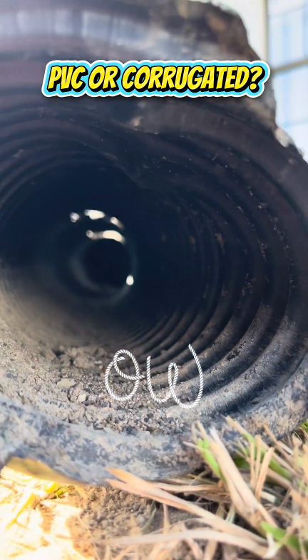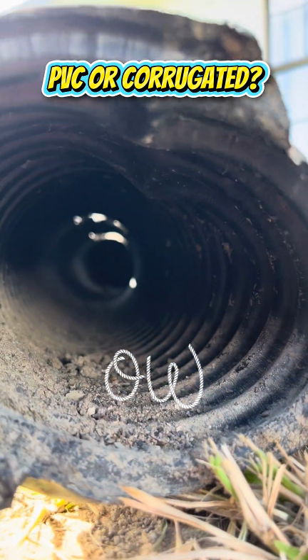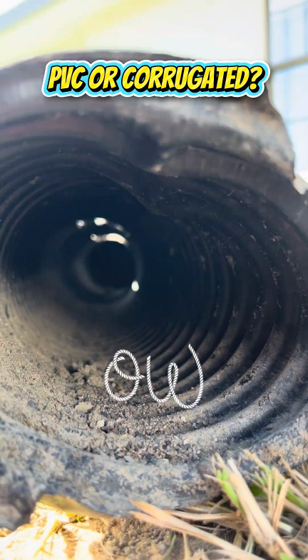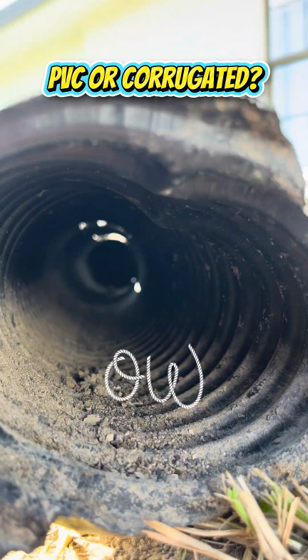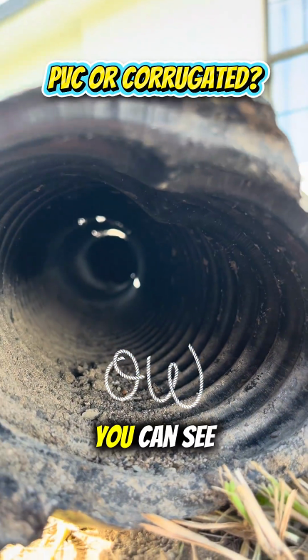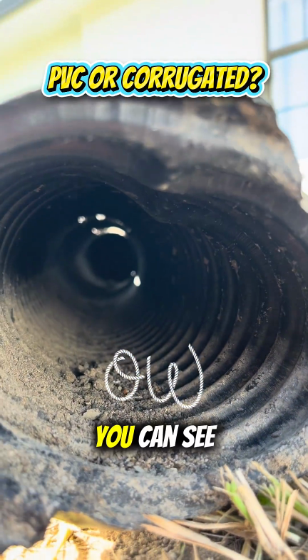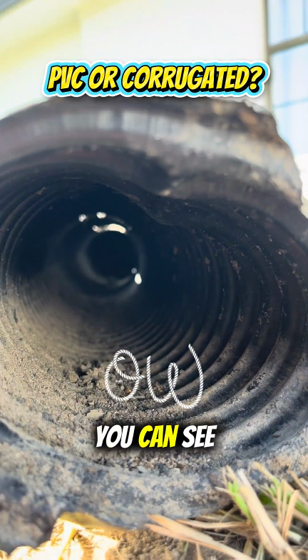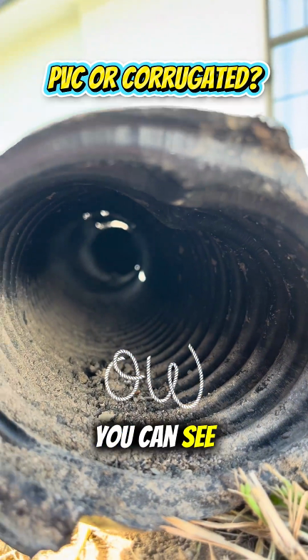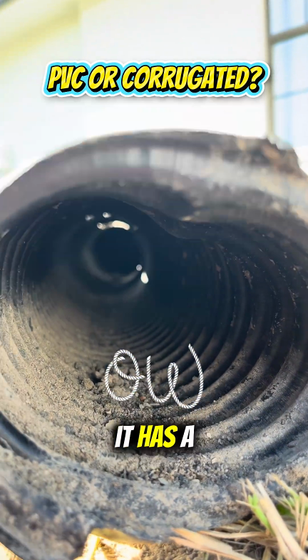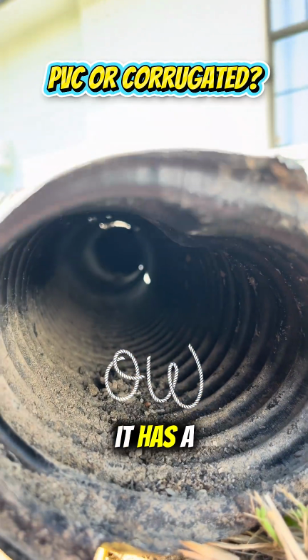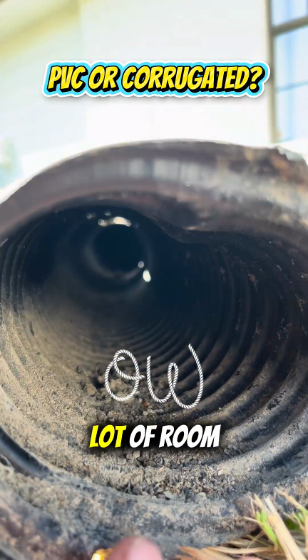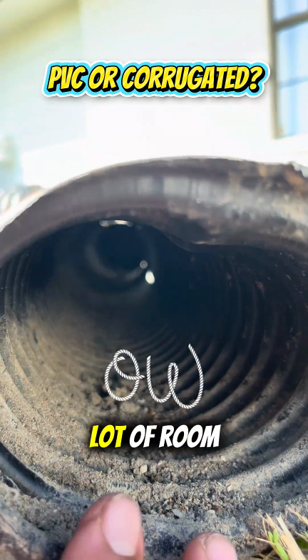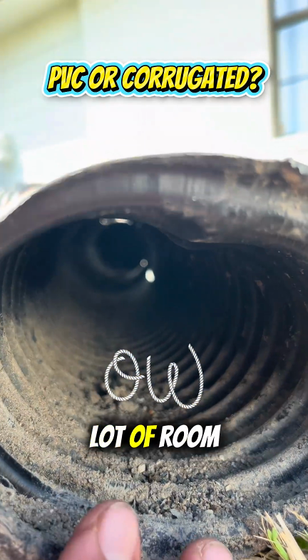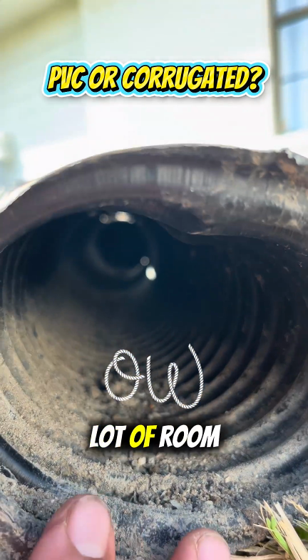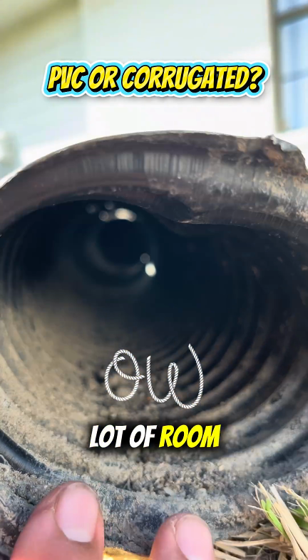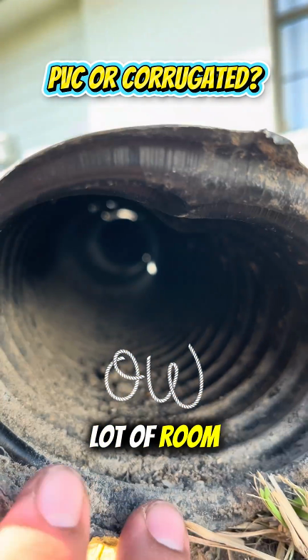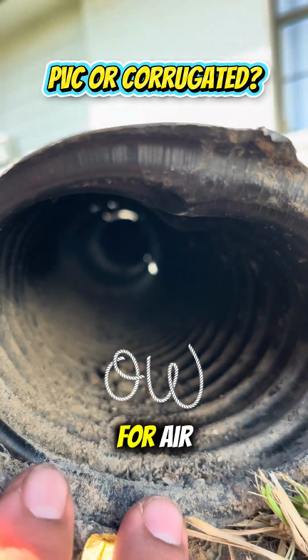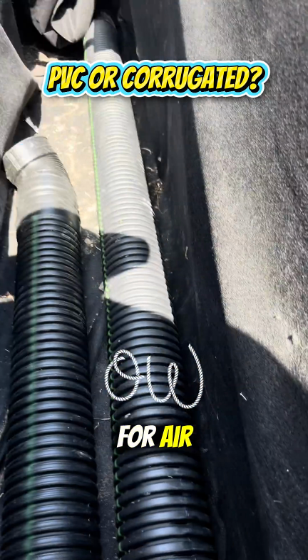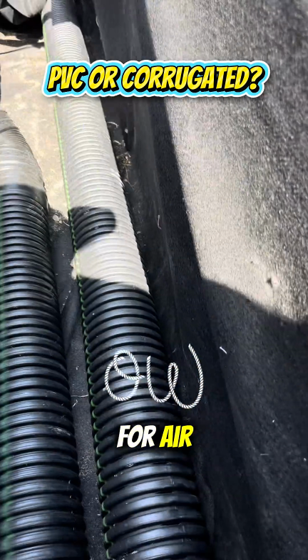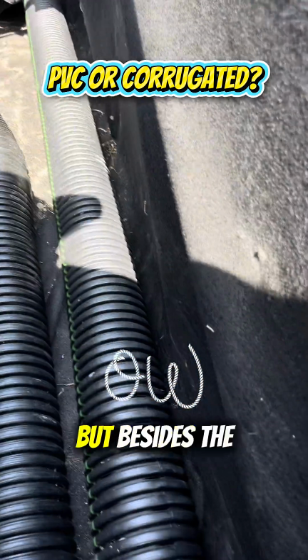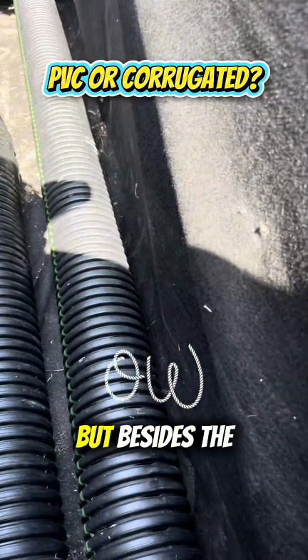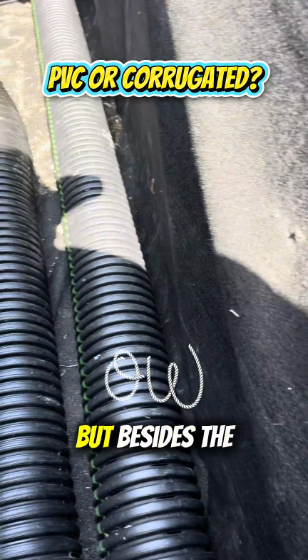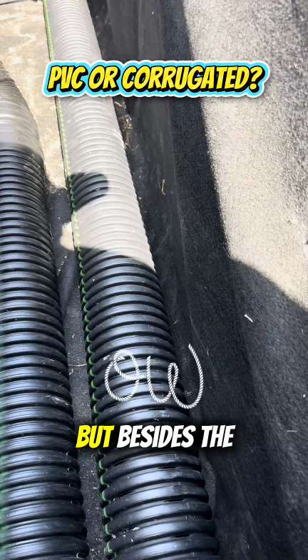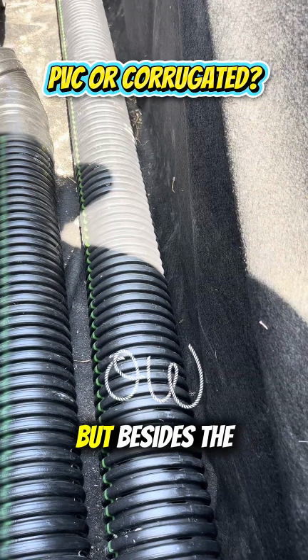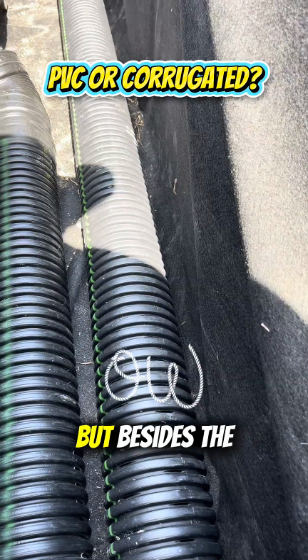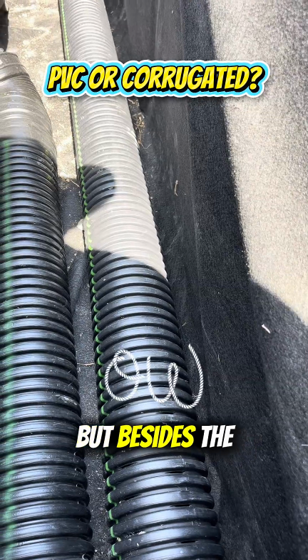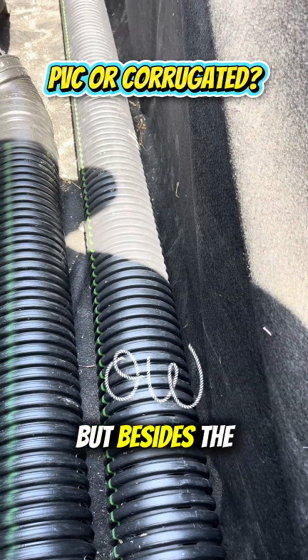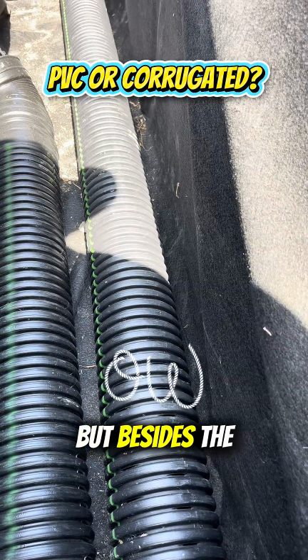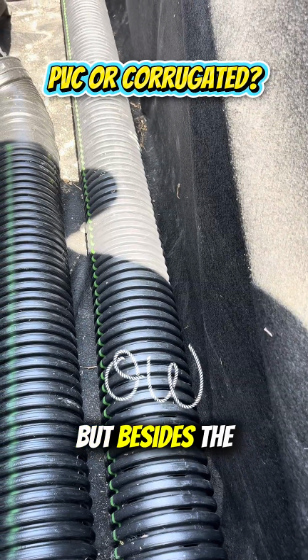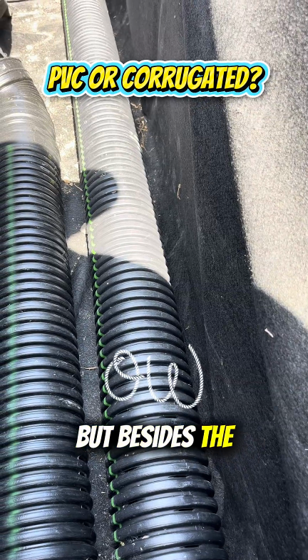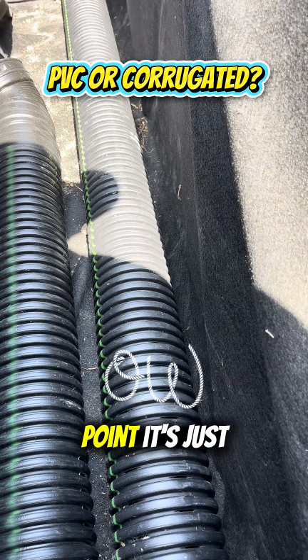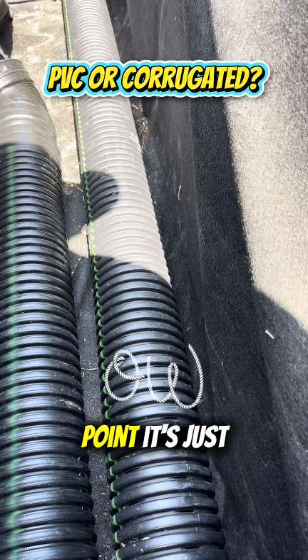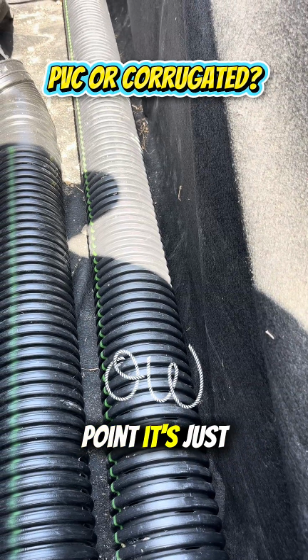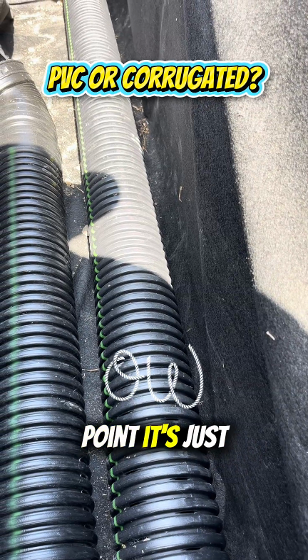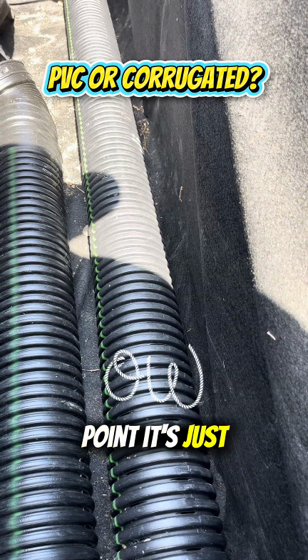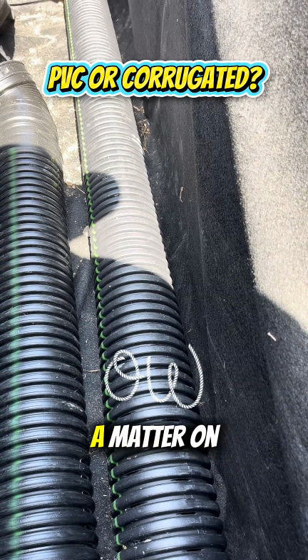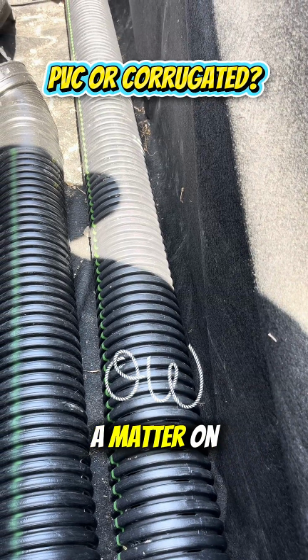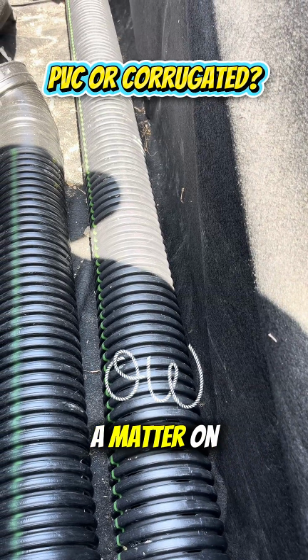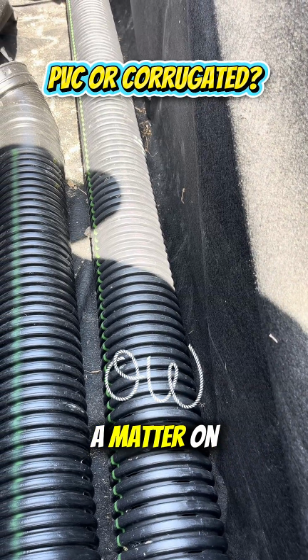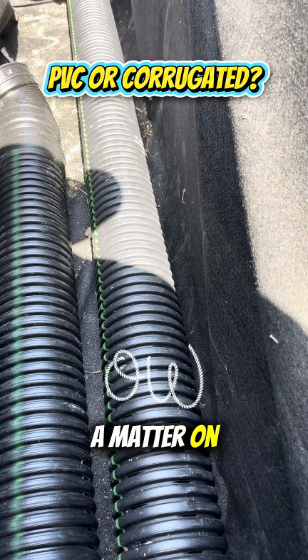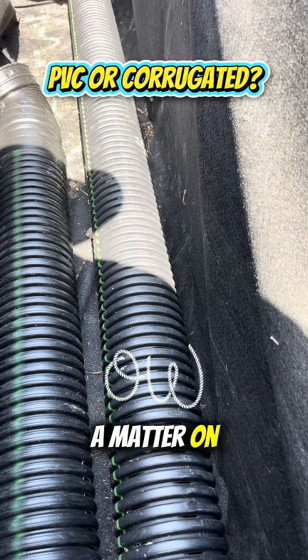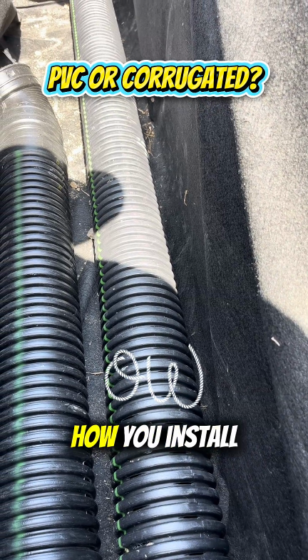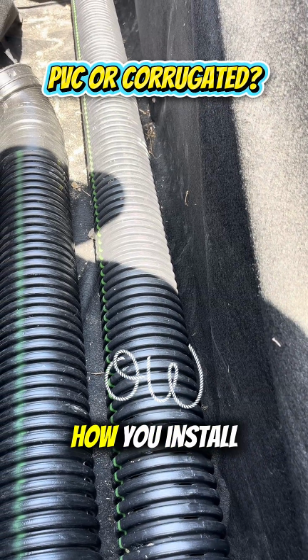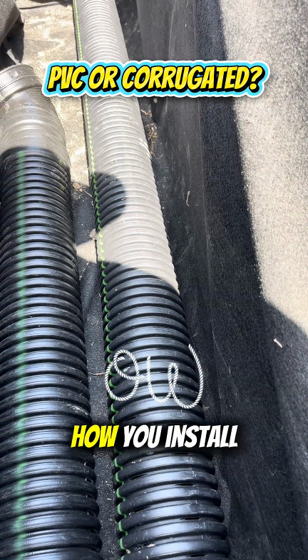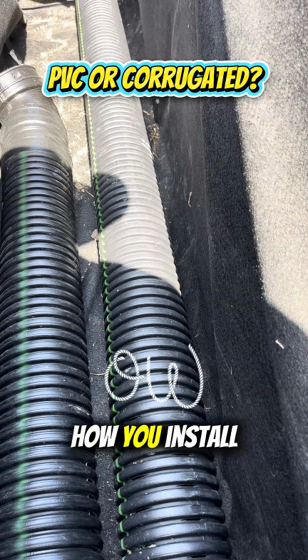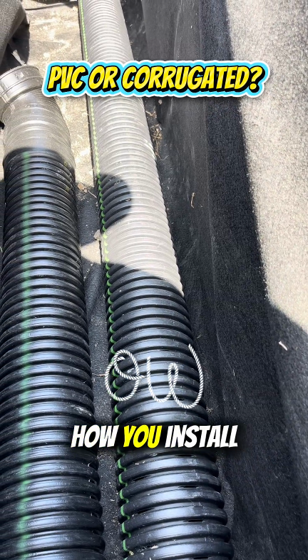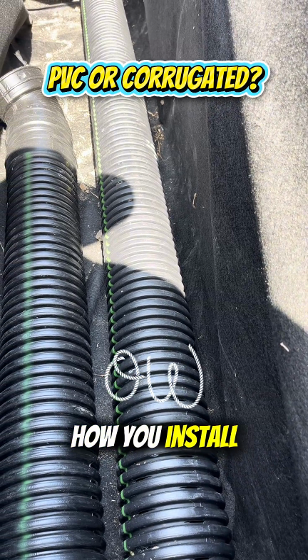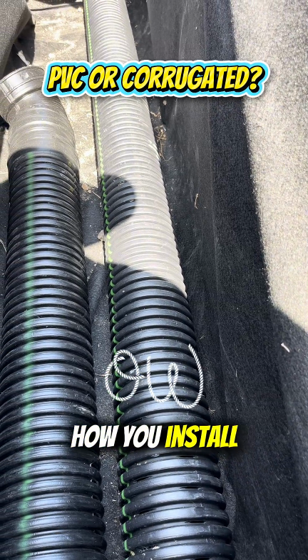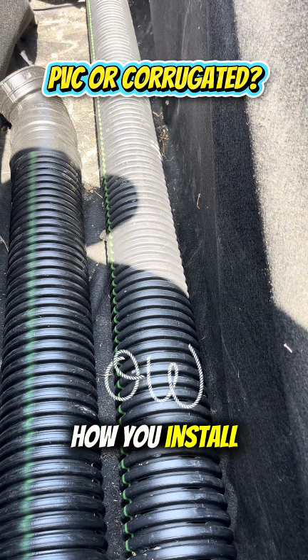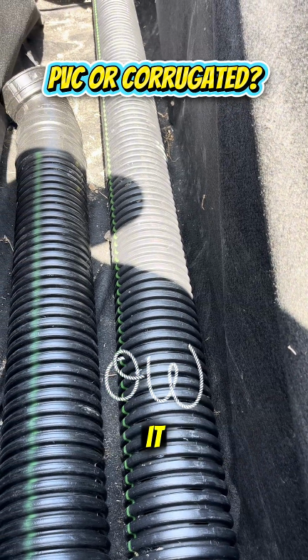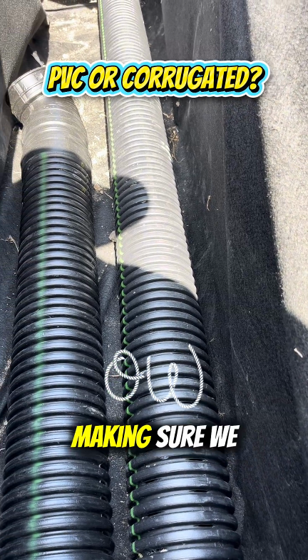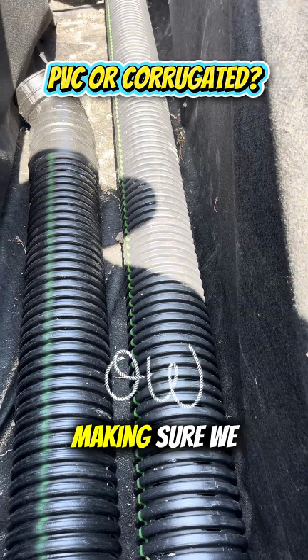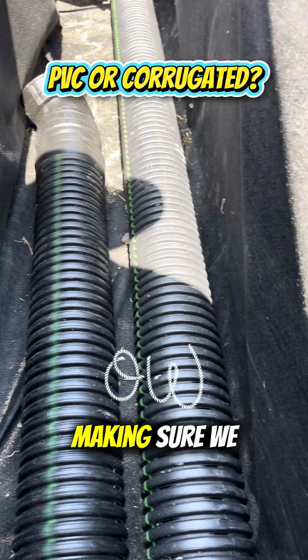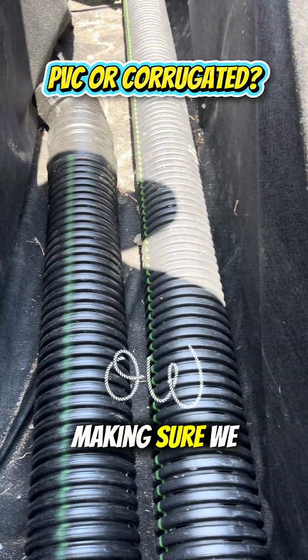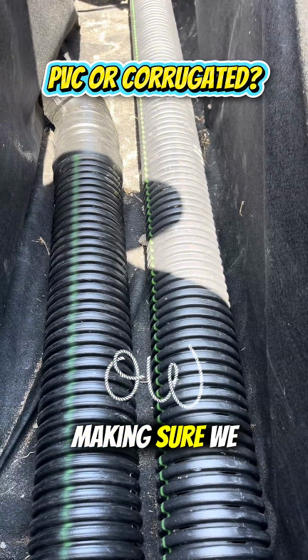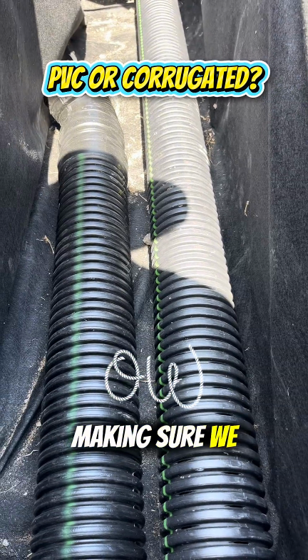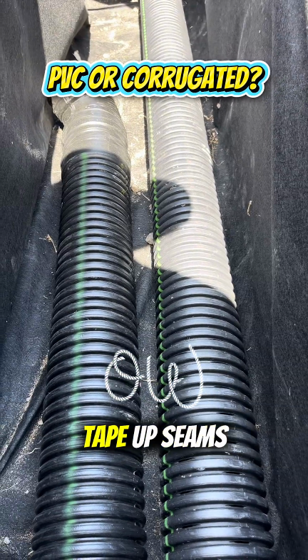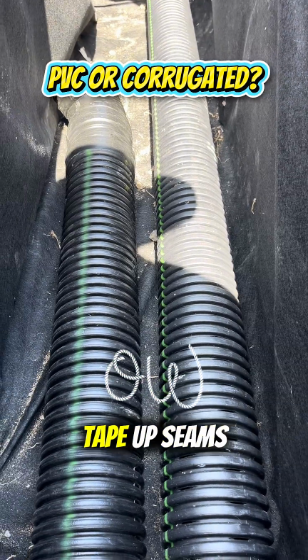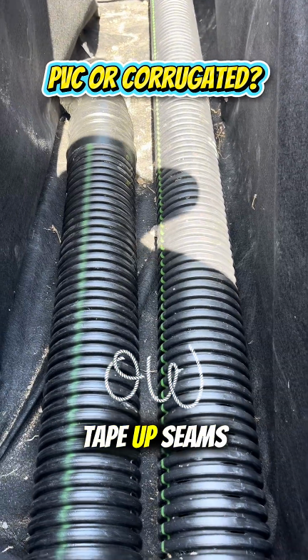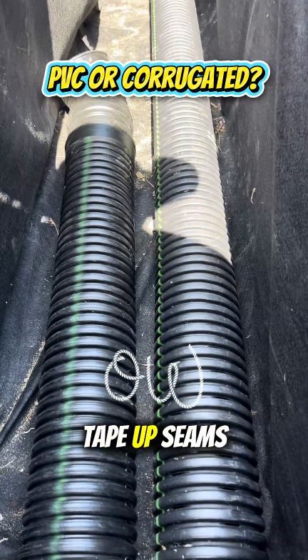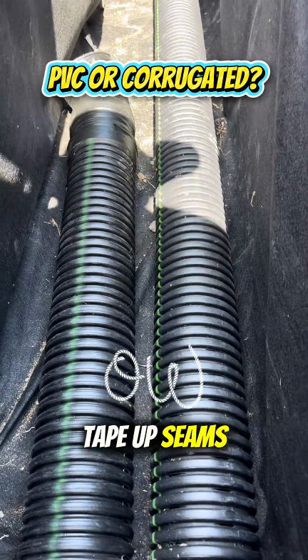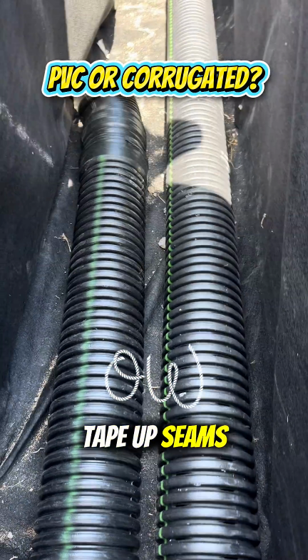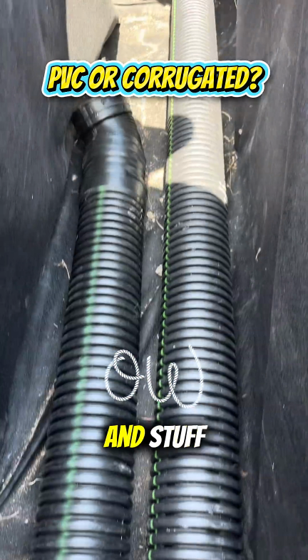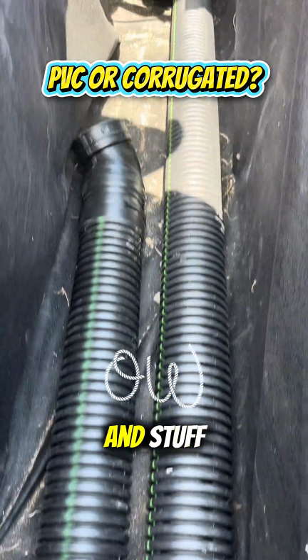The single wall corrugated, not so much — you can see it has a lot of room for error. Besides that, it's just a matter of how you install it, making sure we tape up seams and stuff.